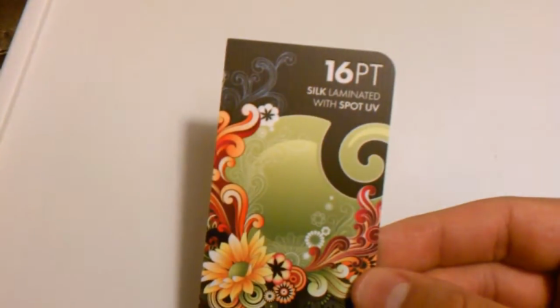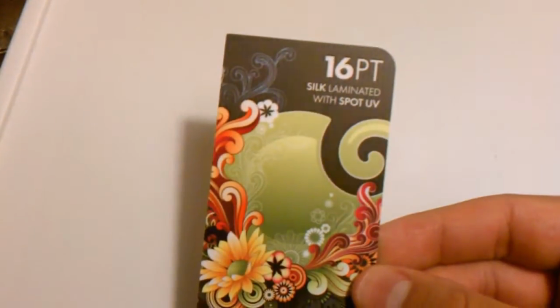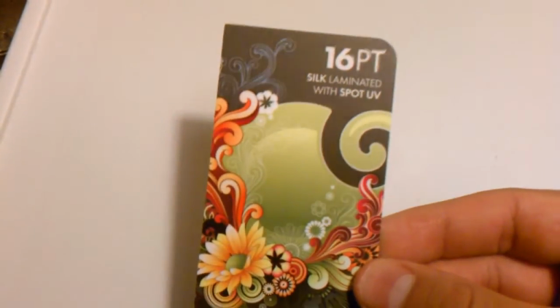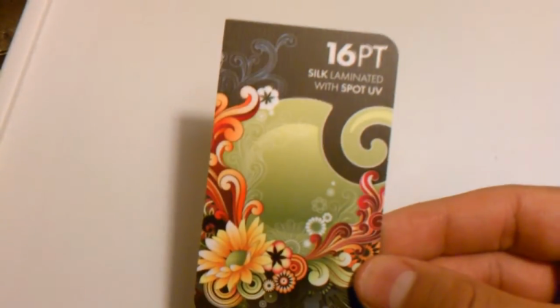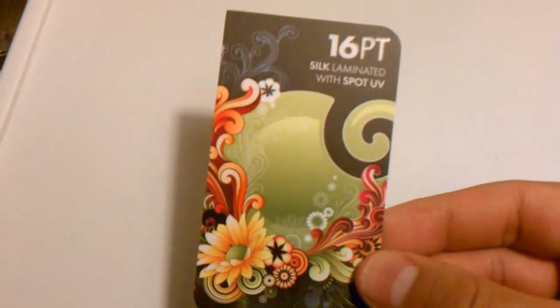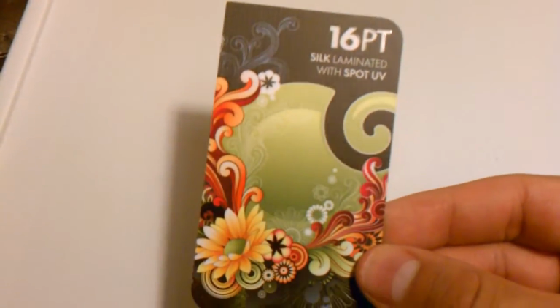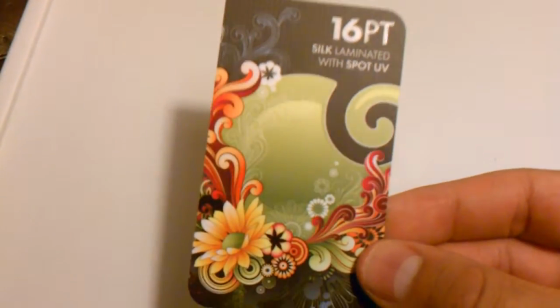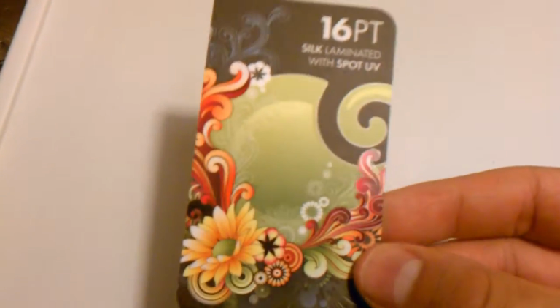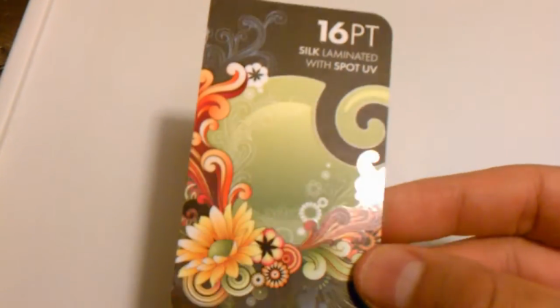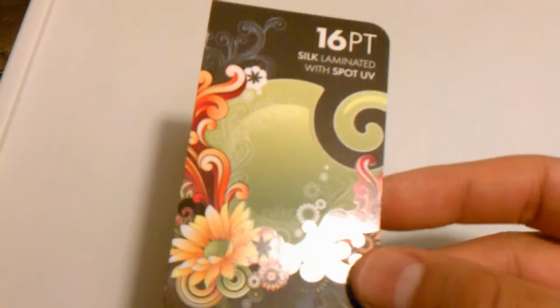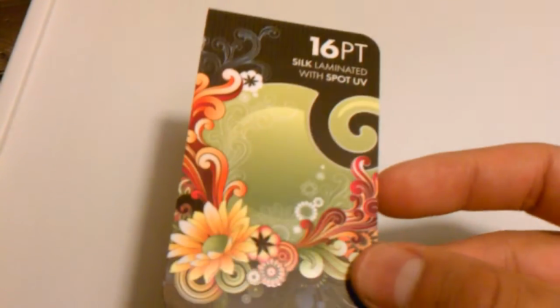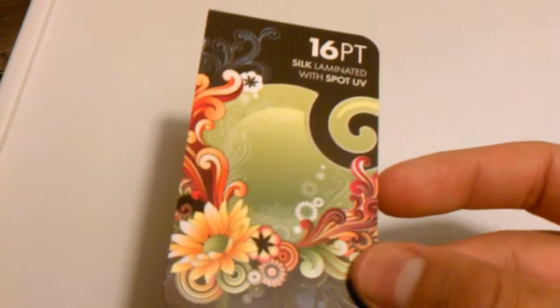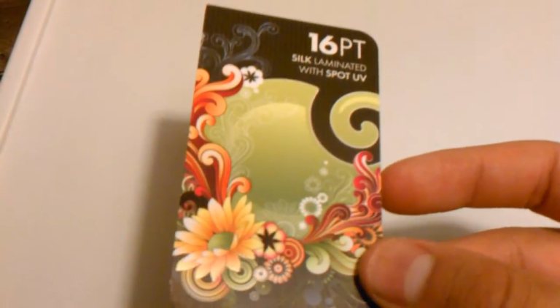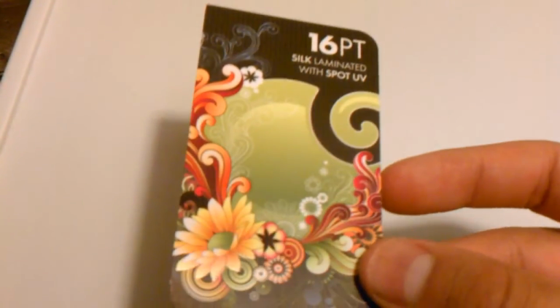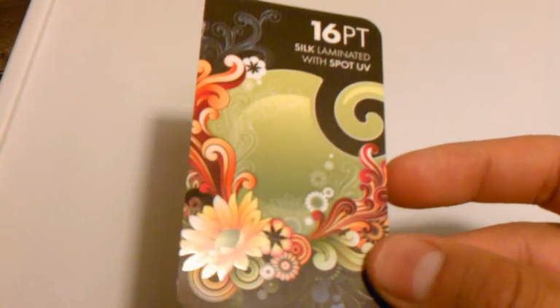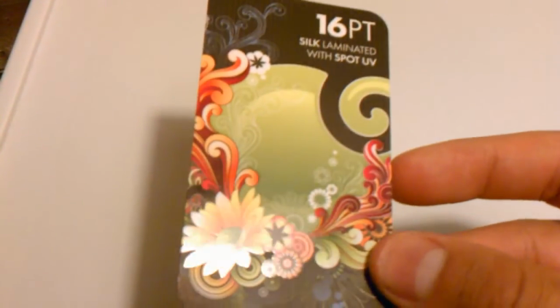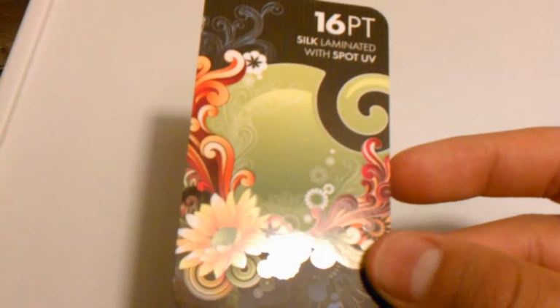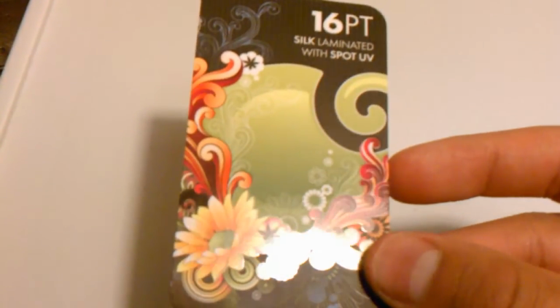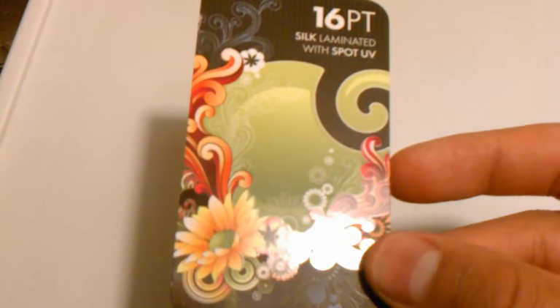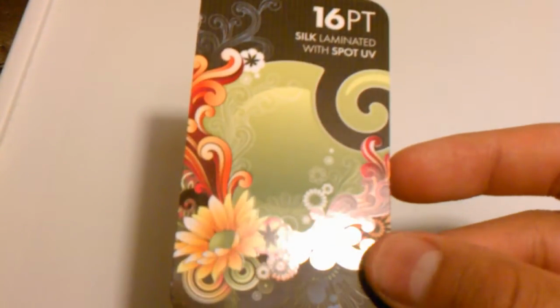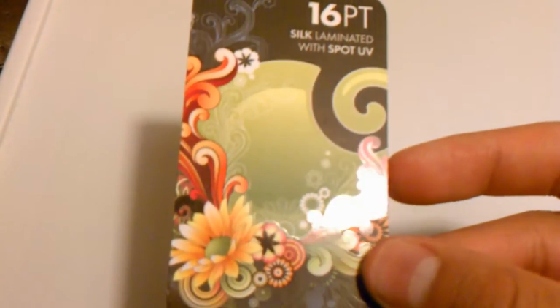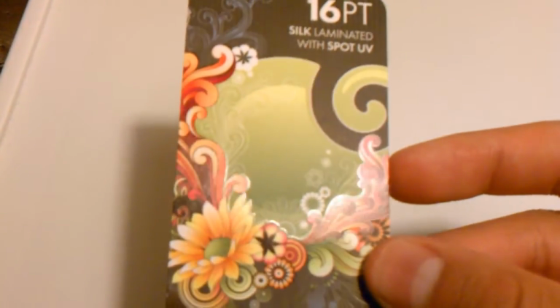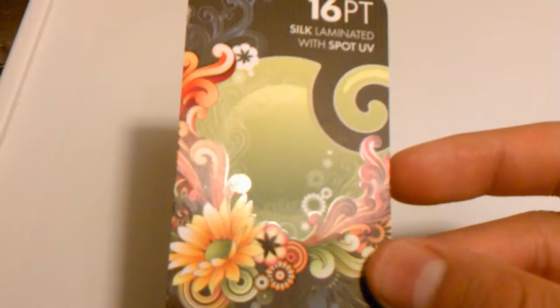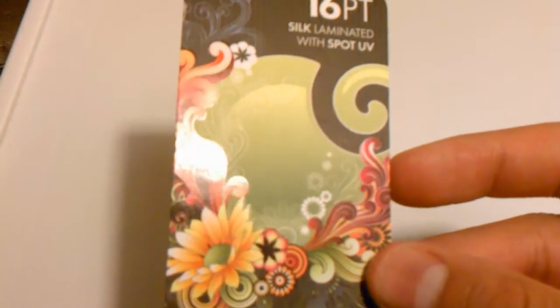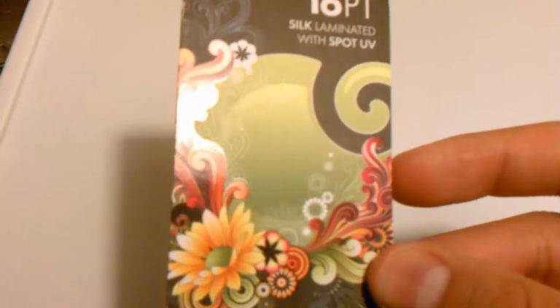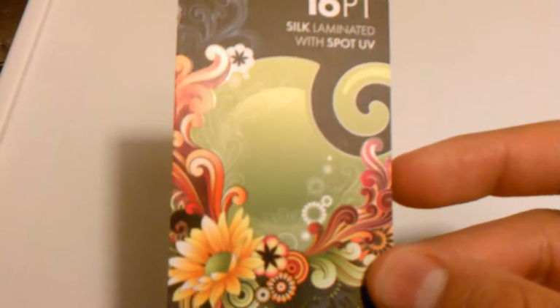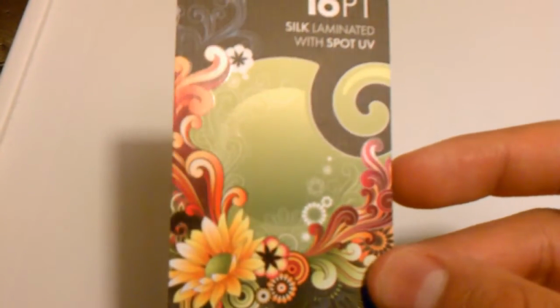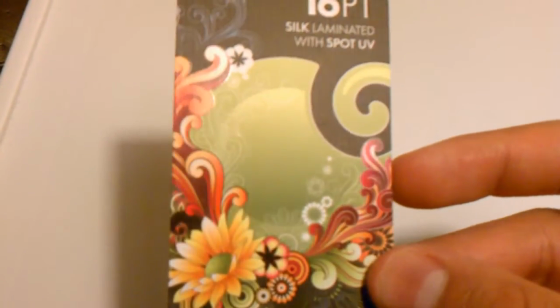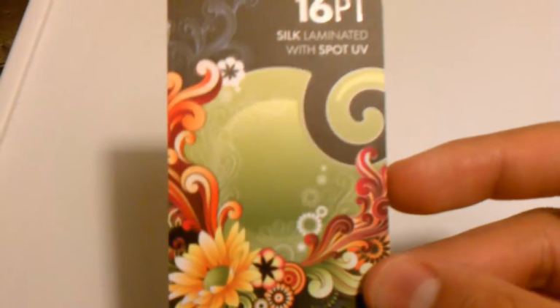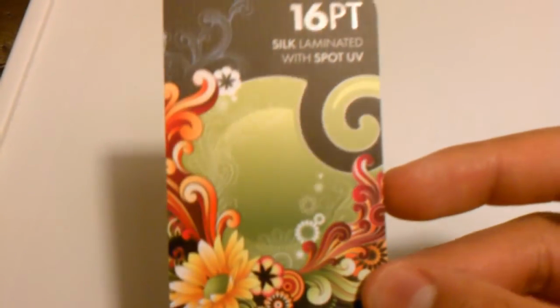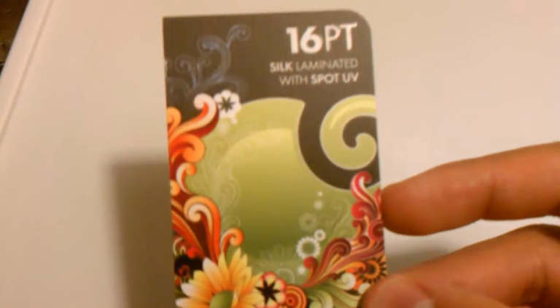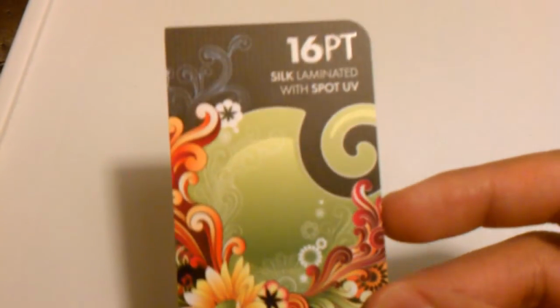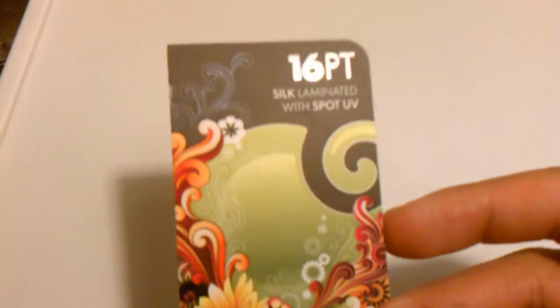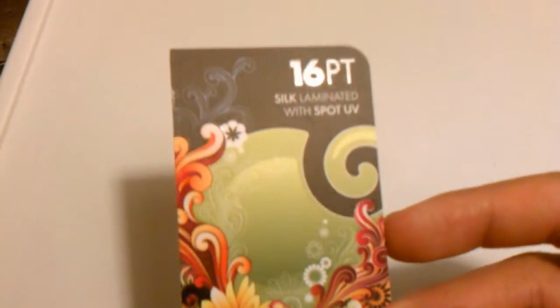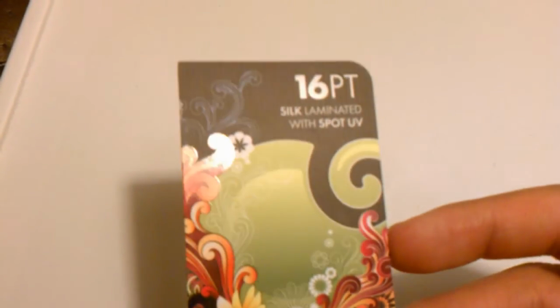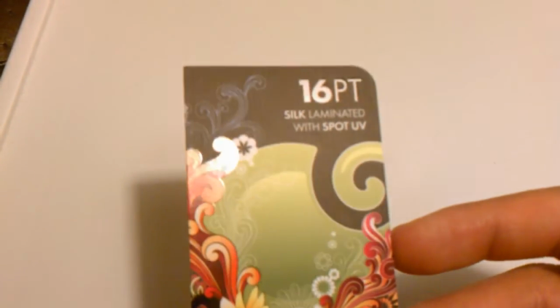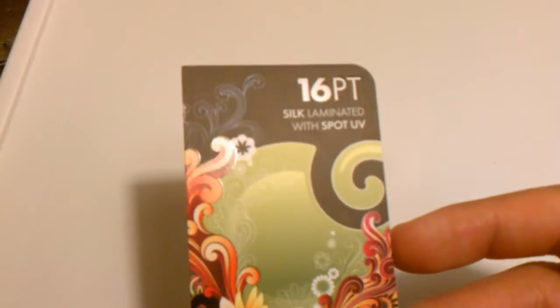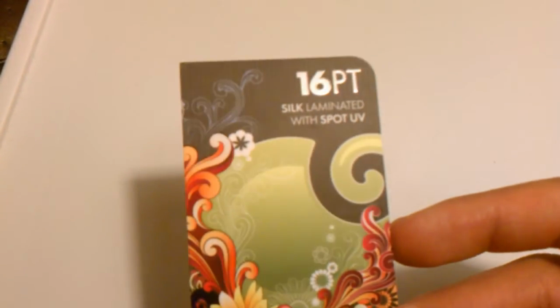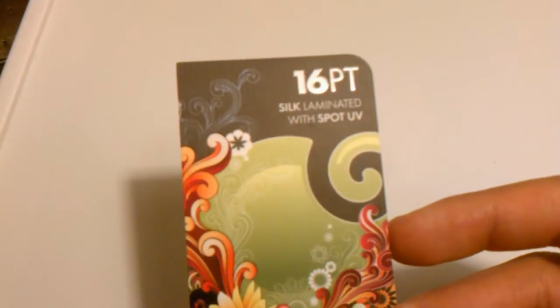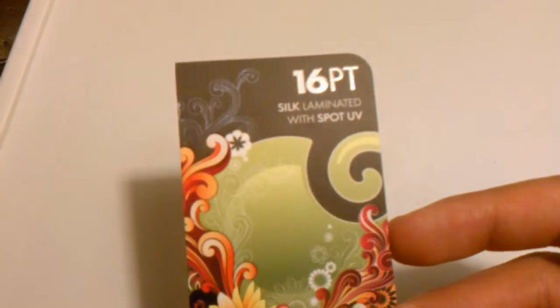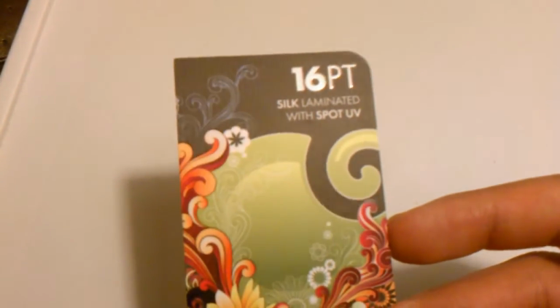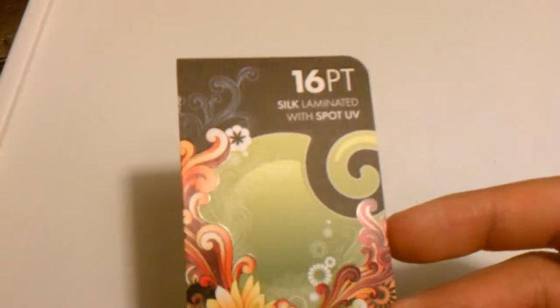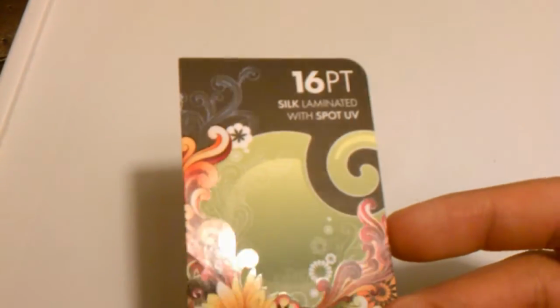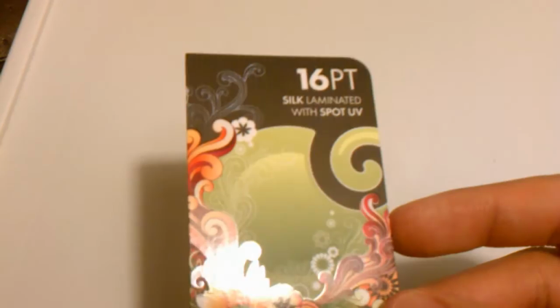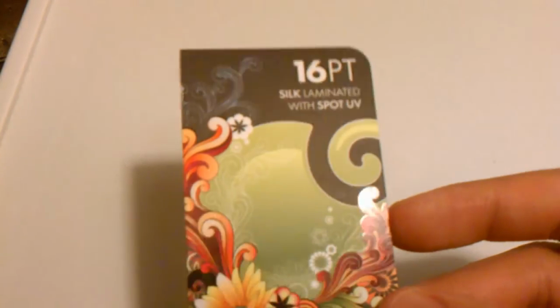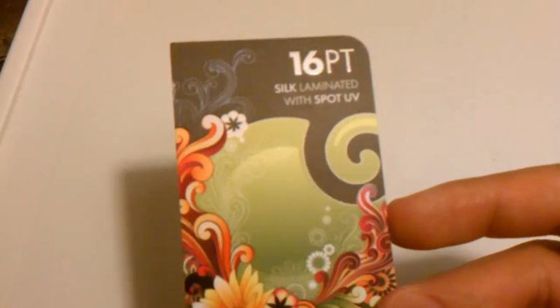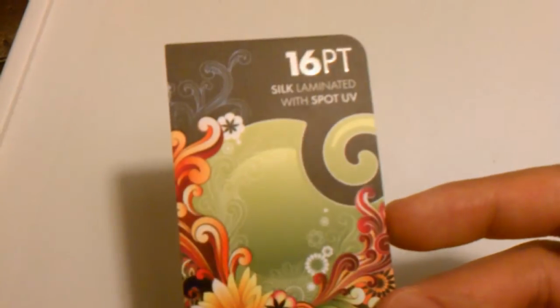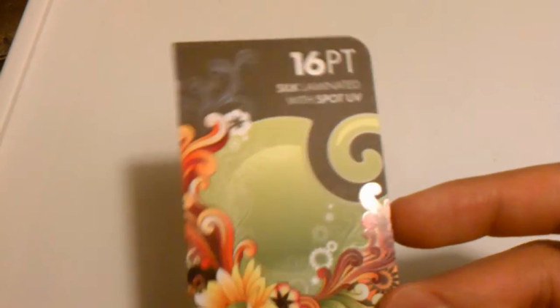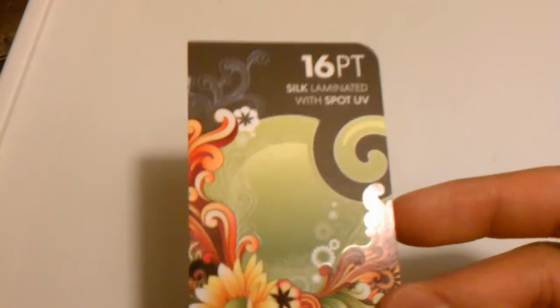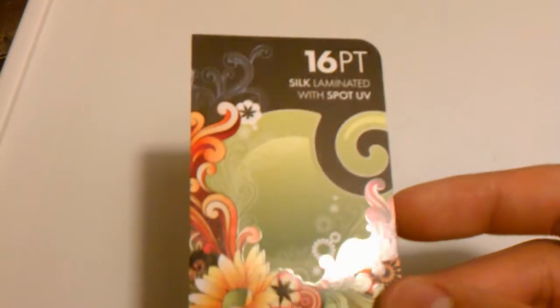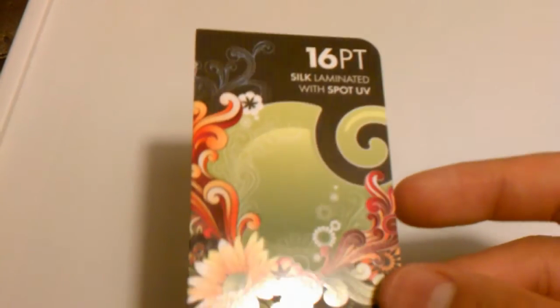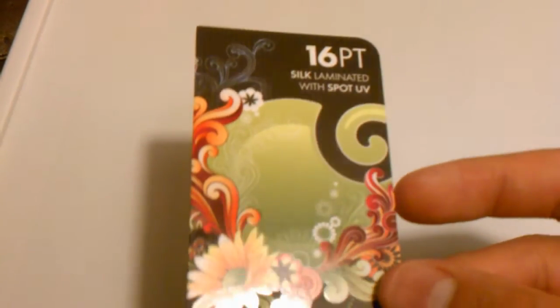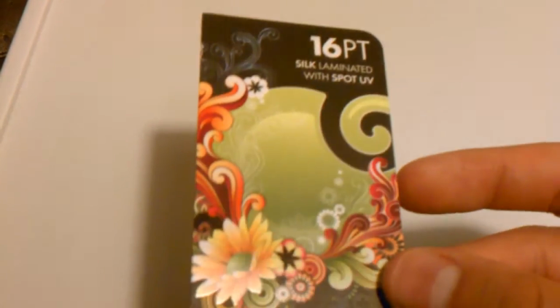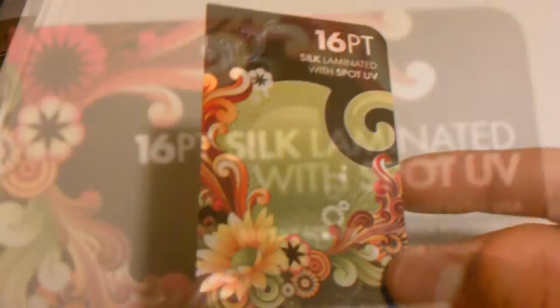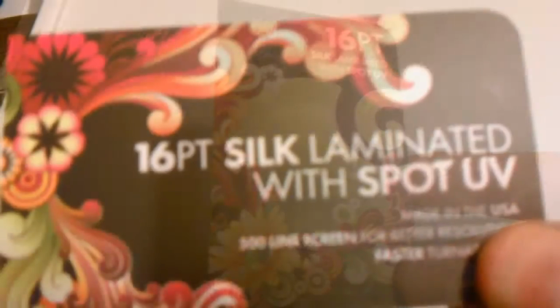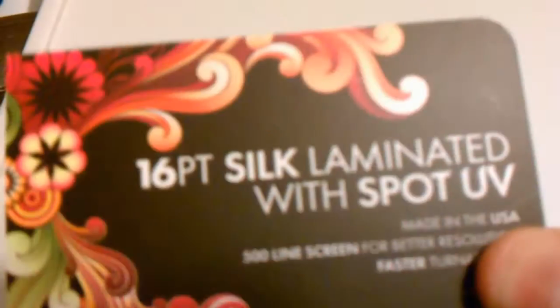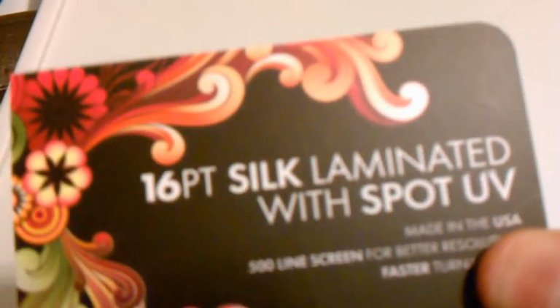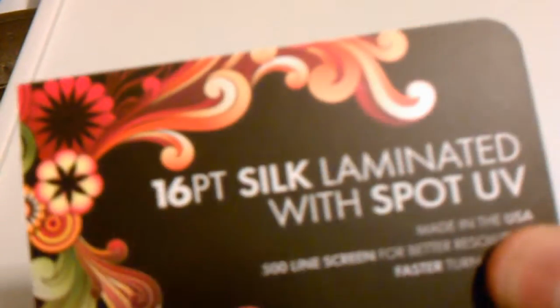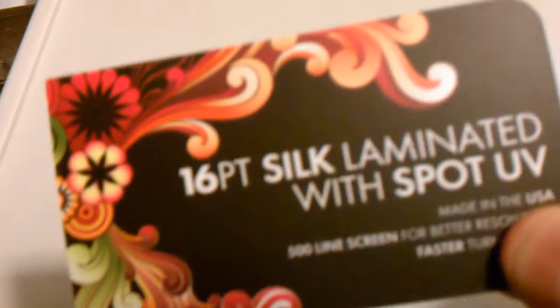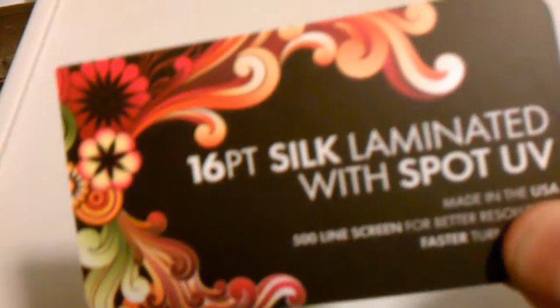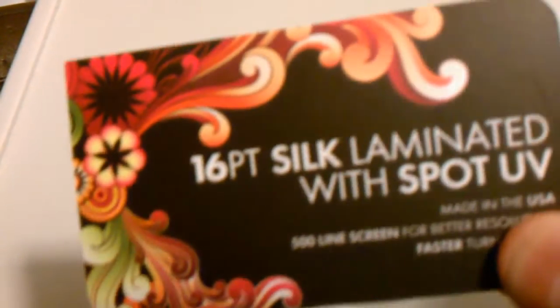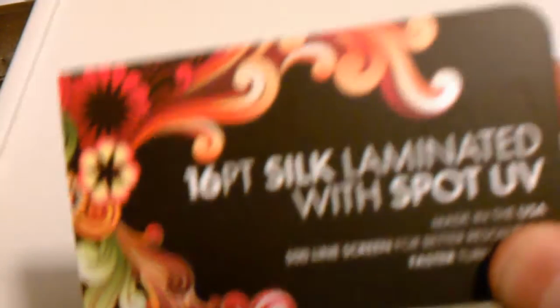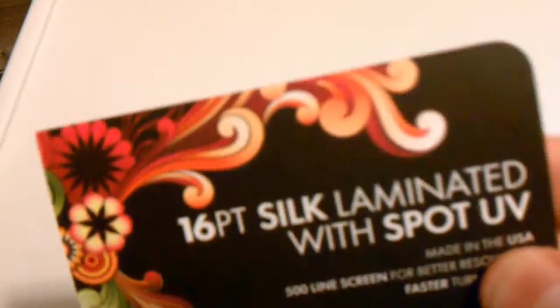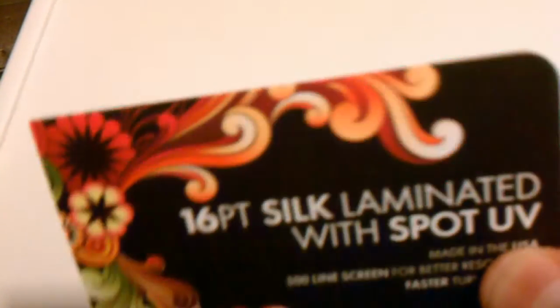Spot UV is available on a variety of products and can be applied over a matte finish or silk laminated finish.